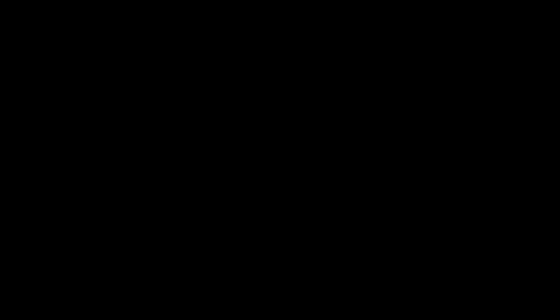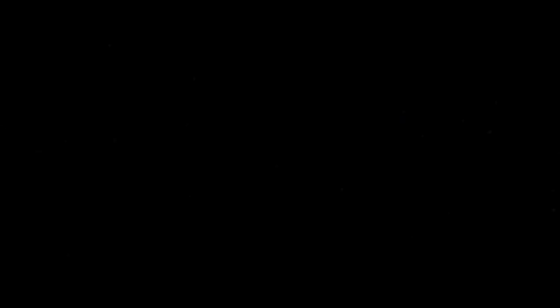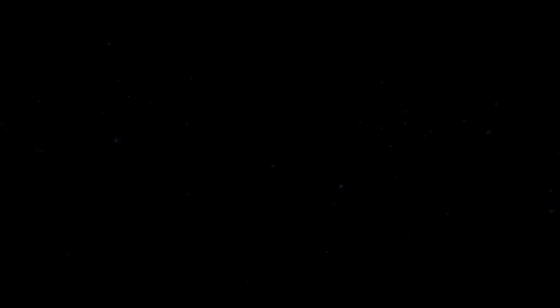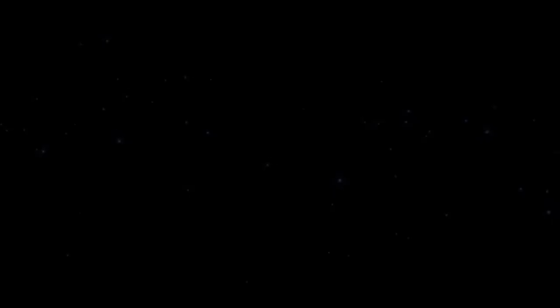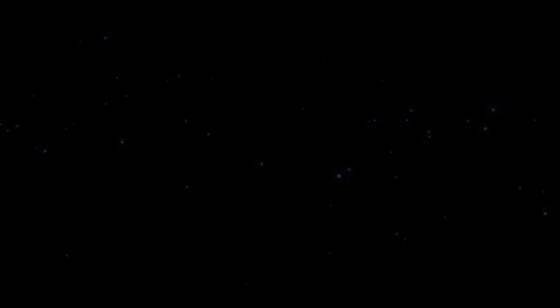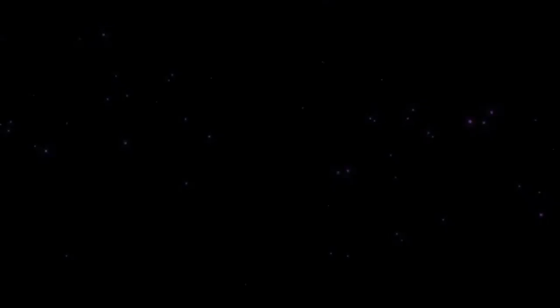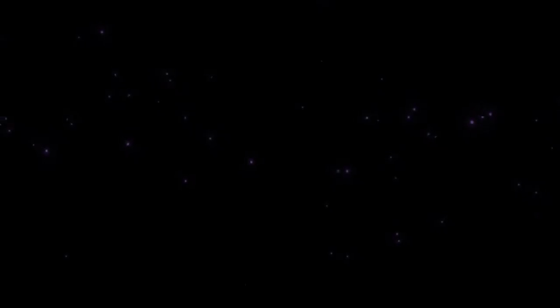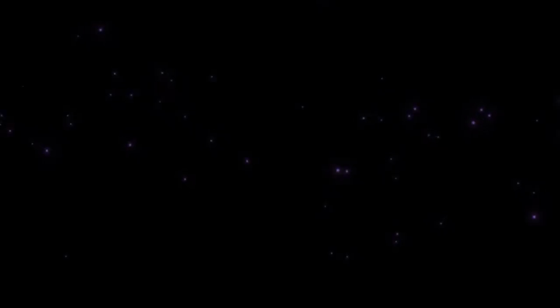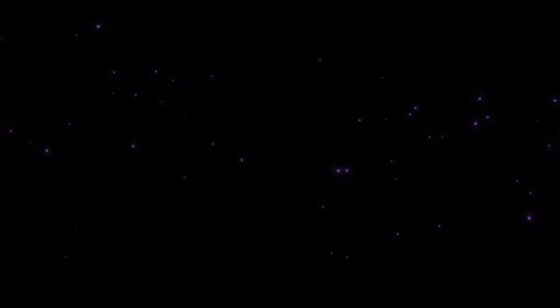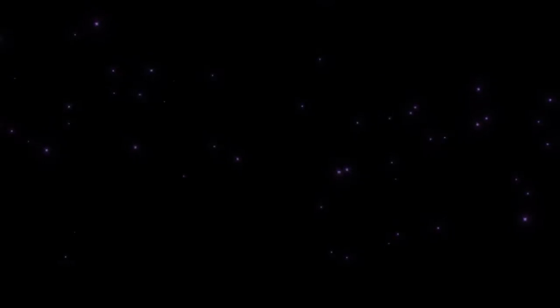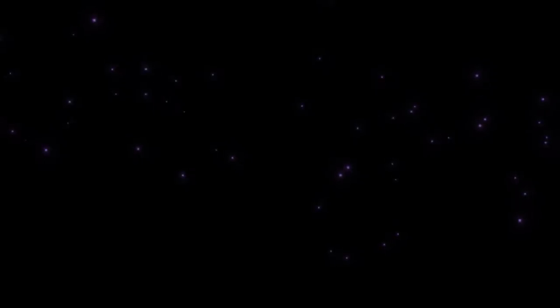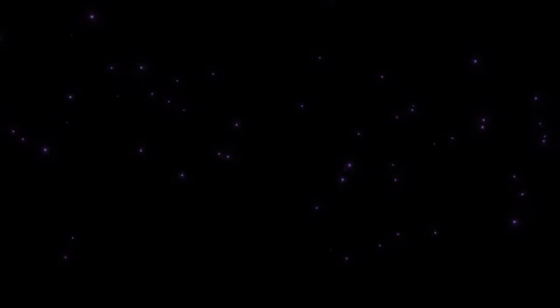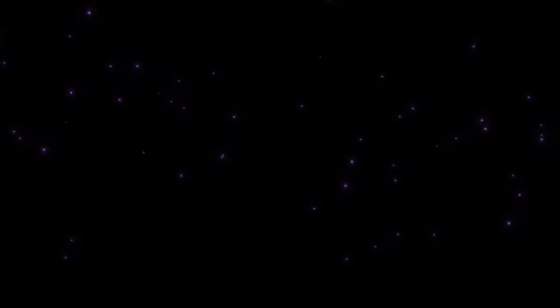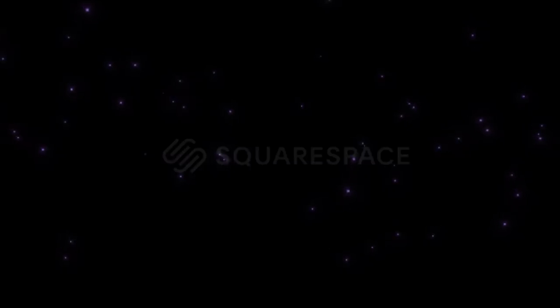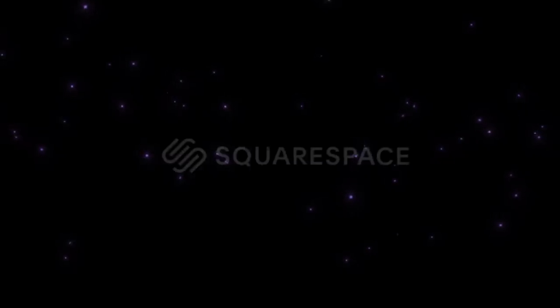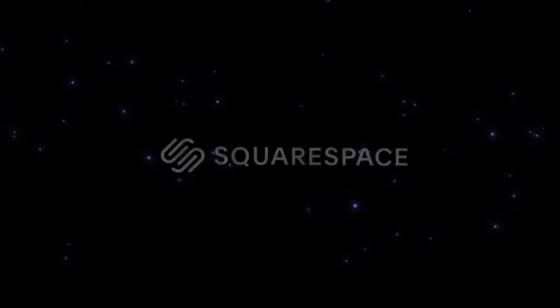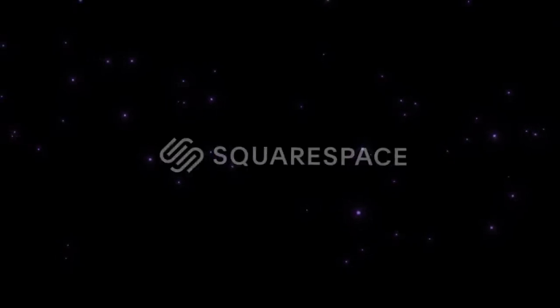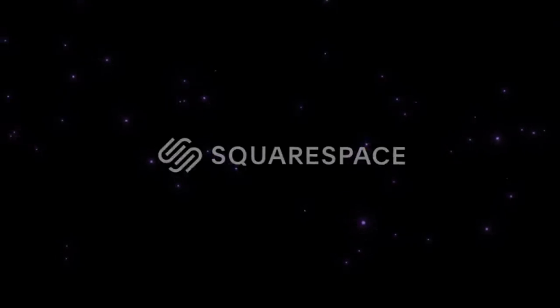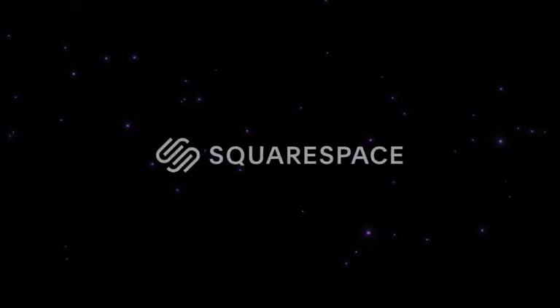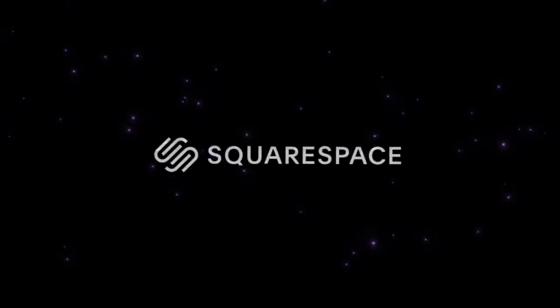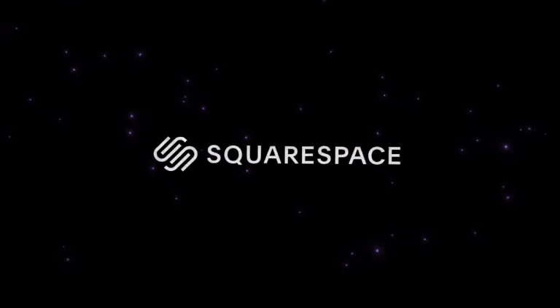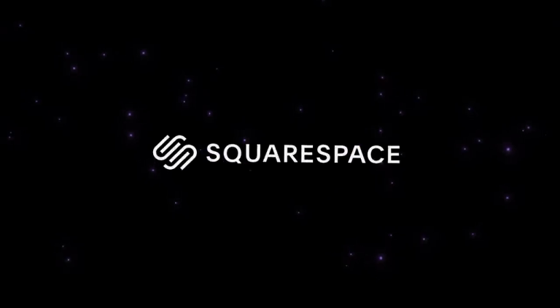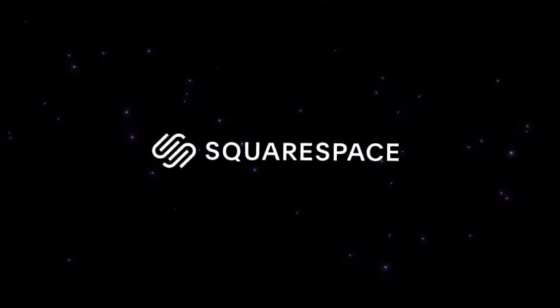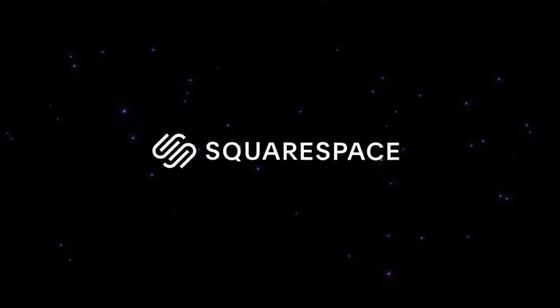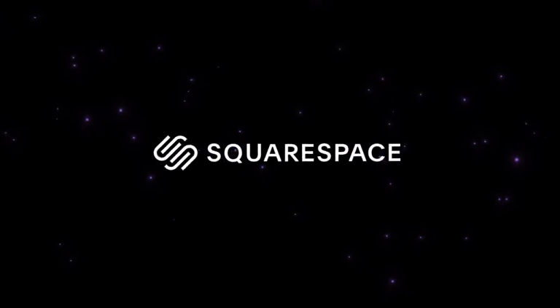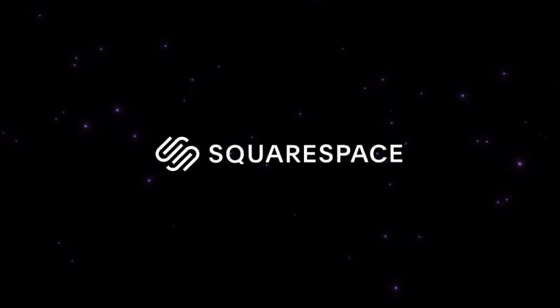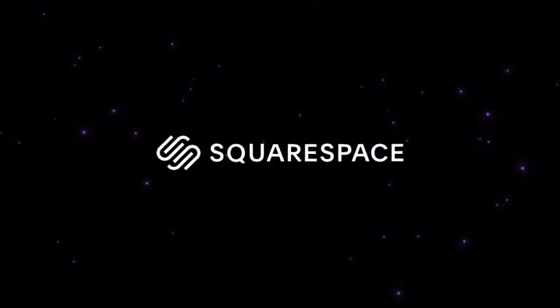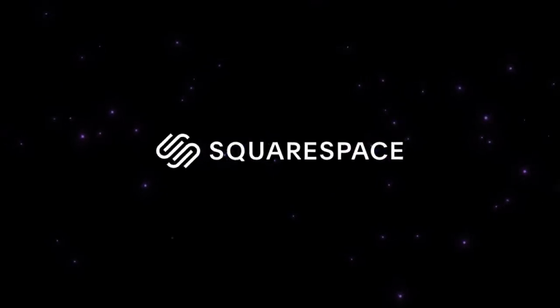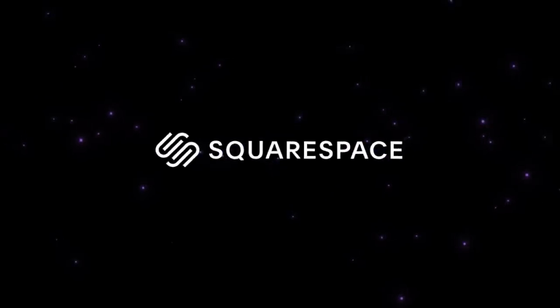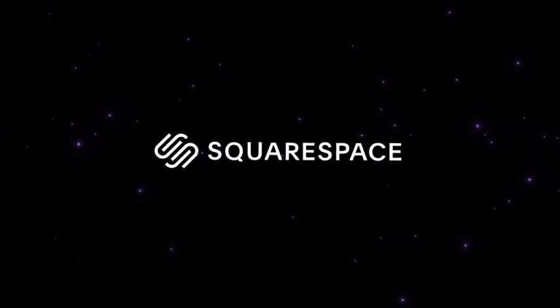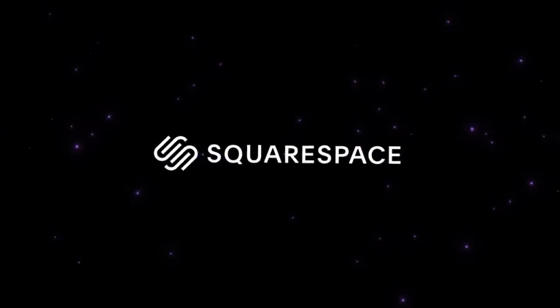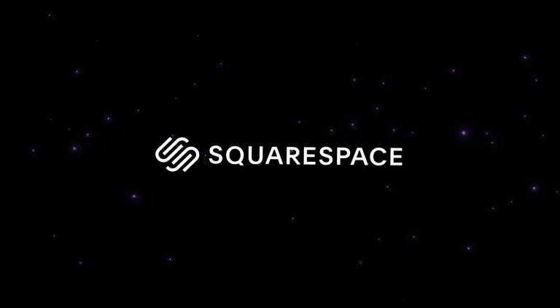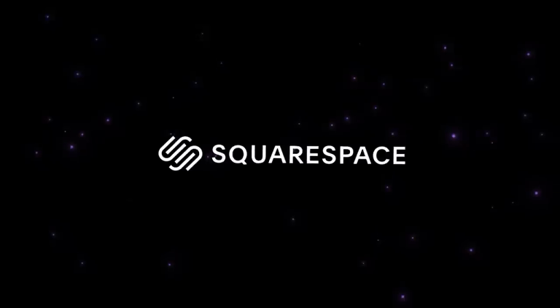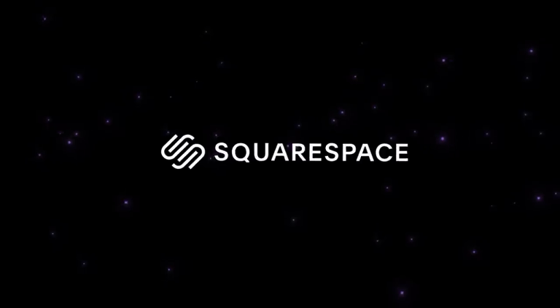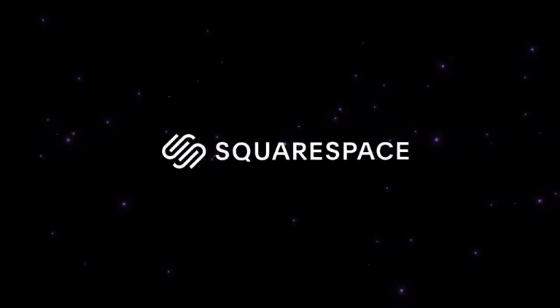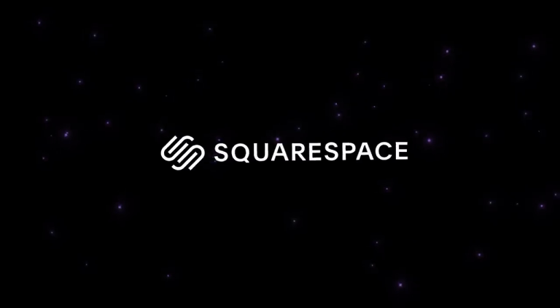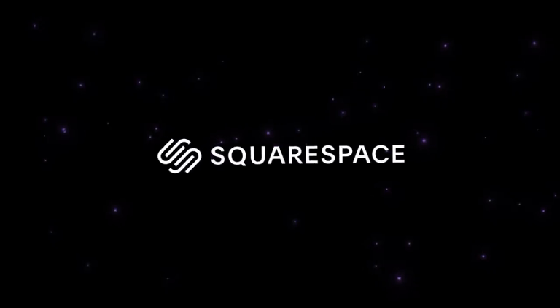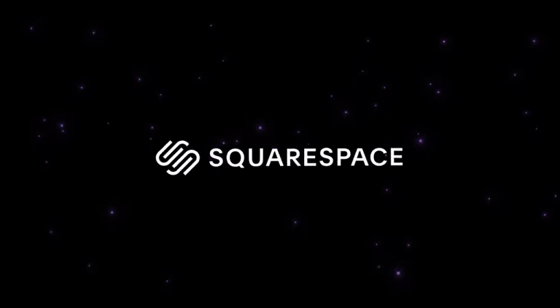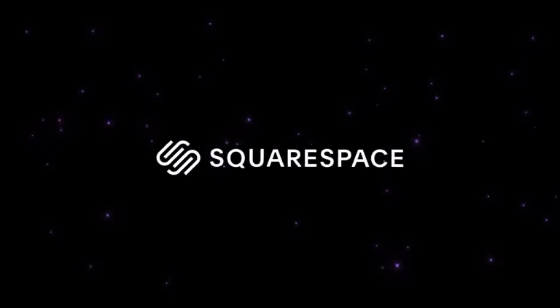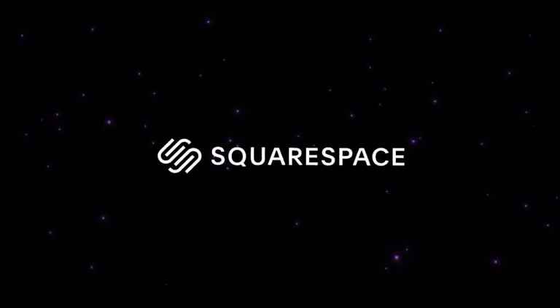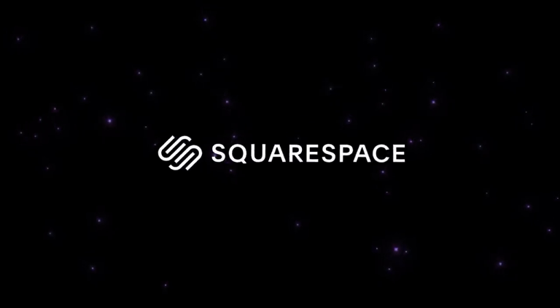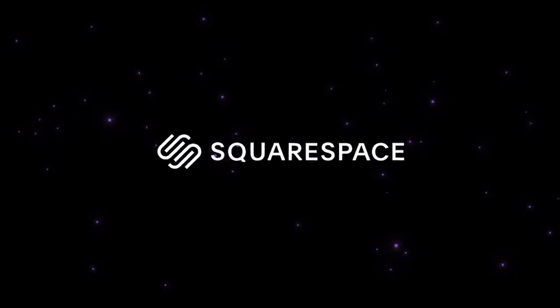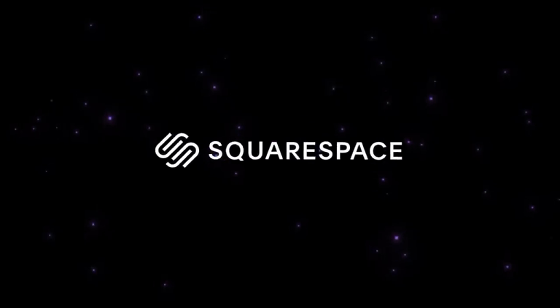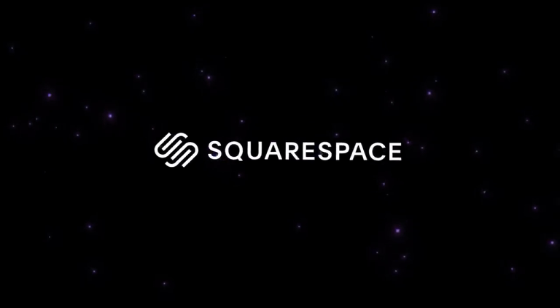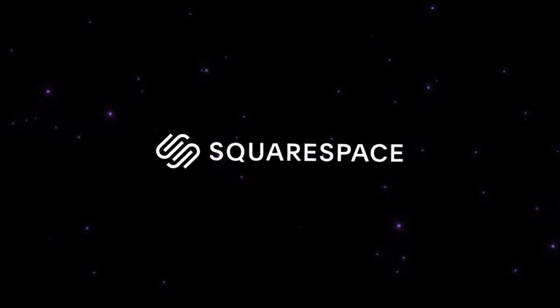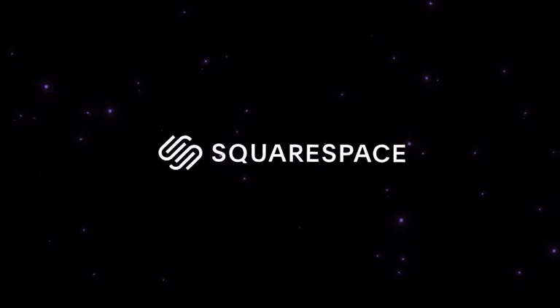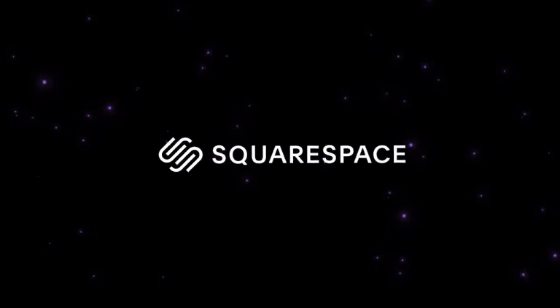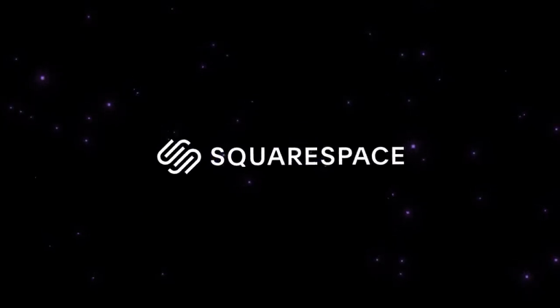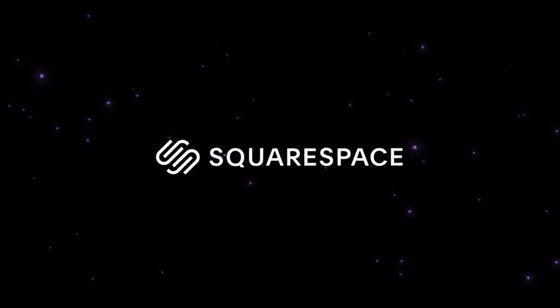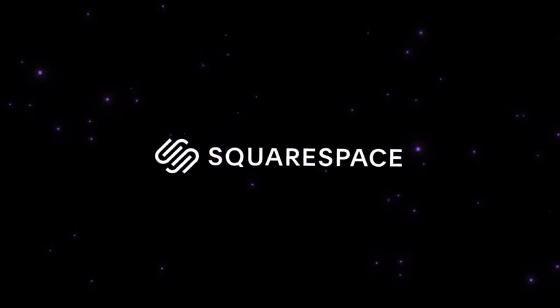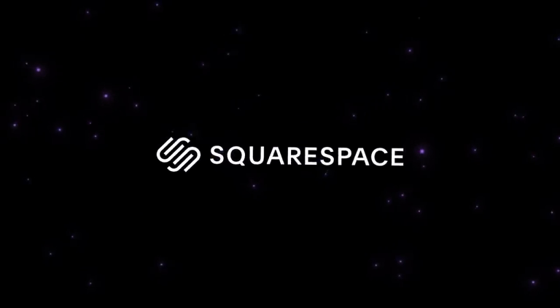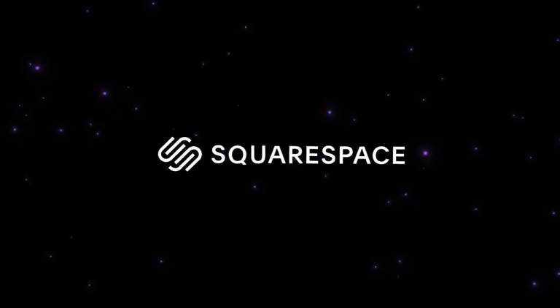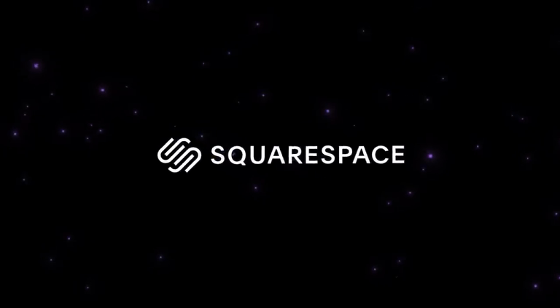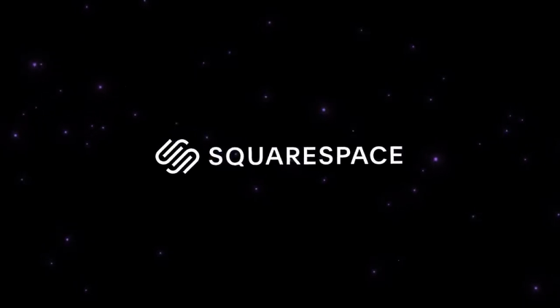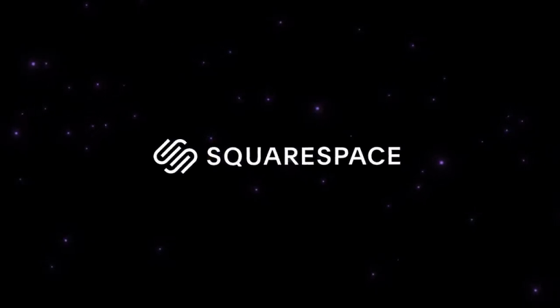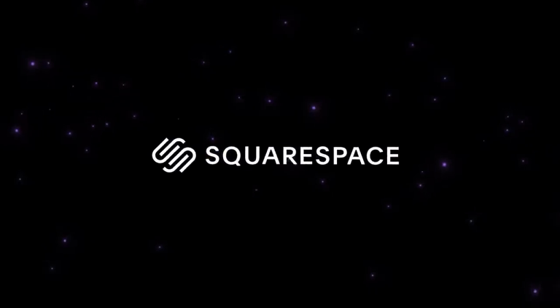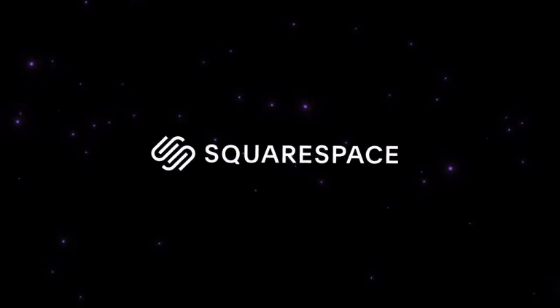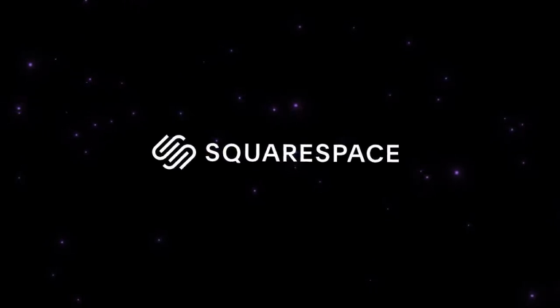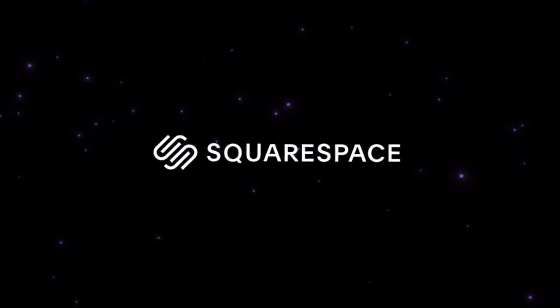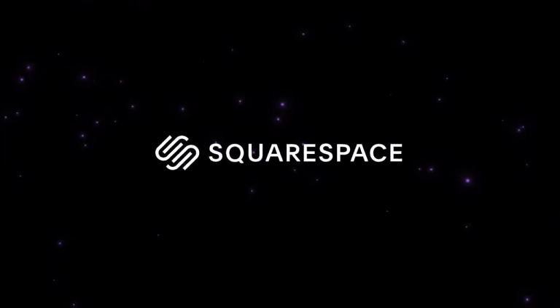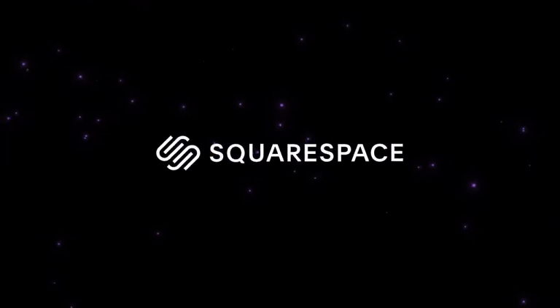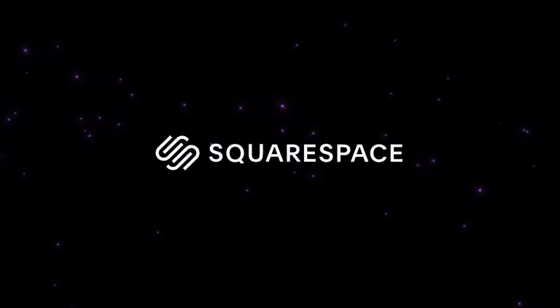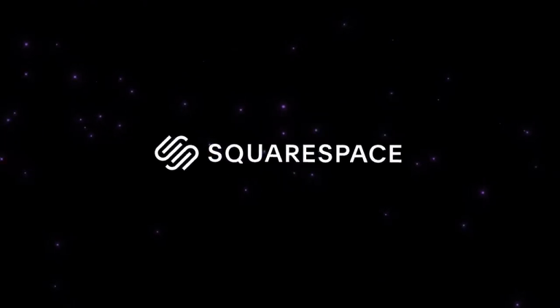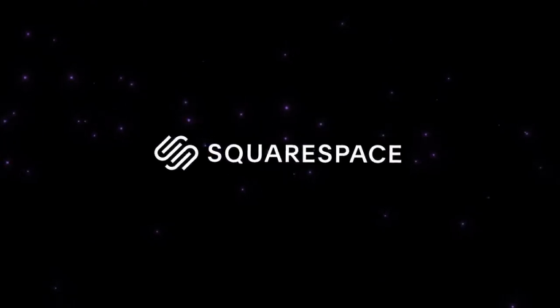This video is sponsored by Squarespace, the easiest way to build and run your own website. More on that later.